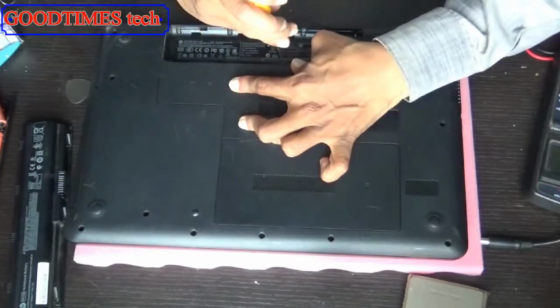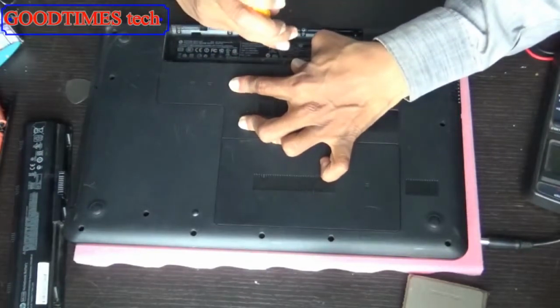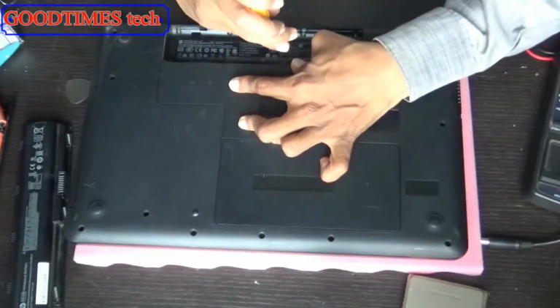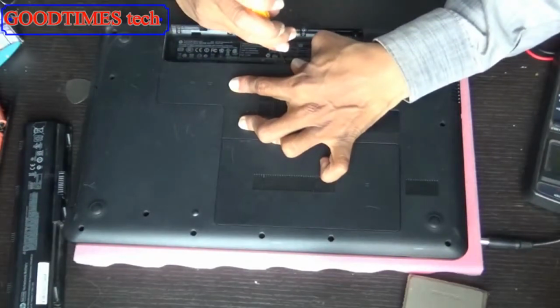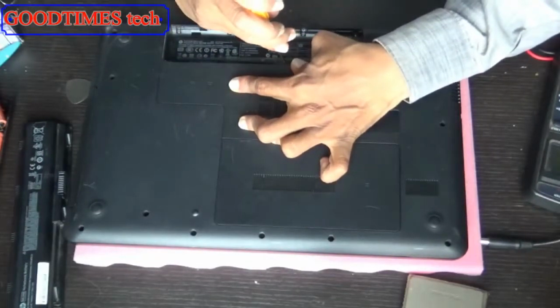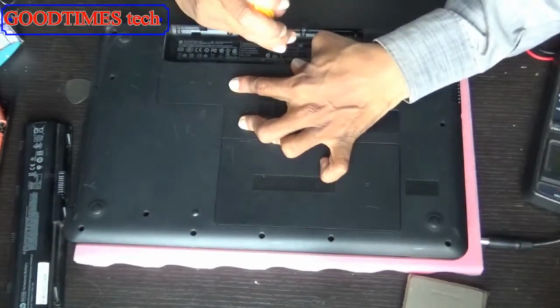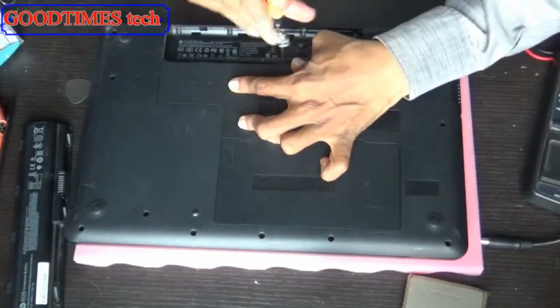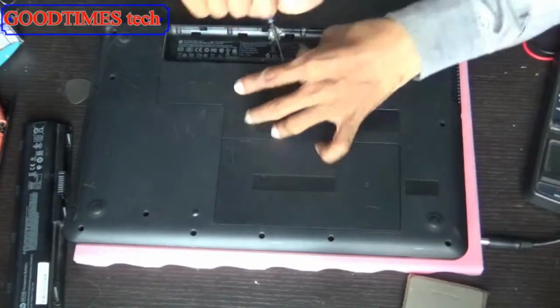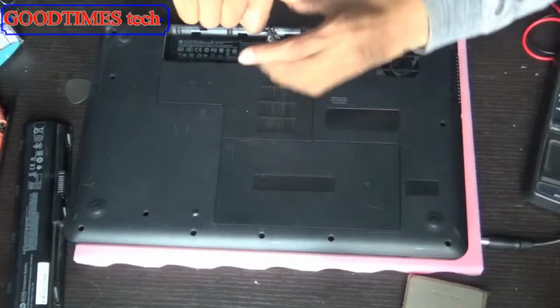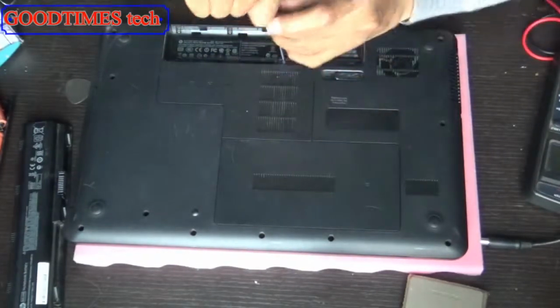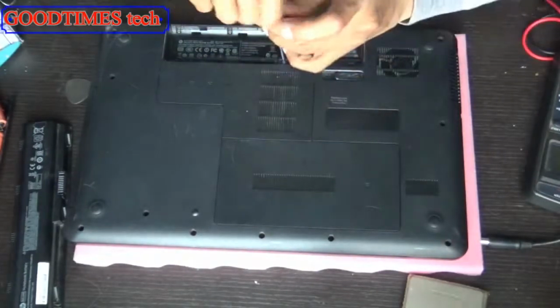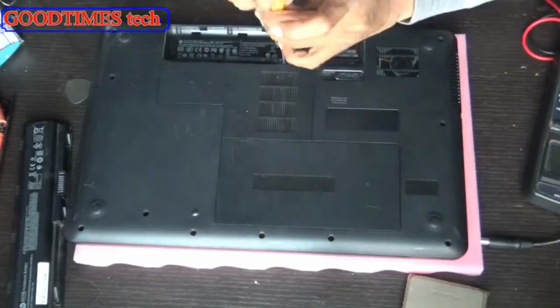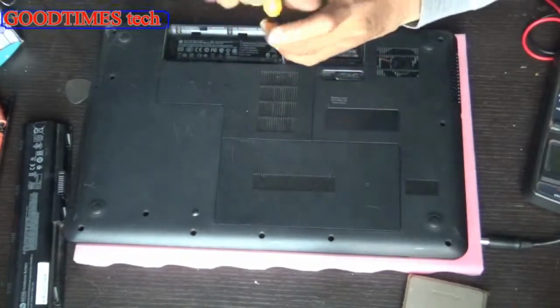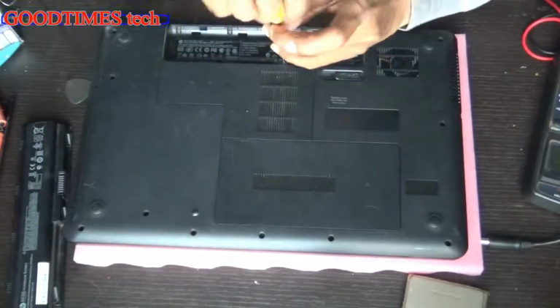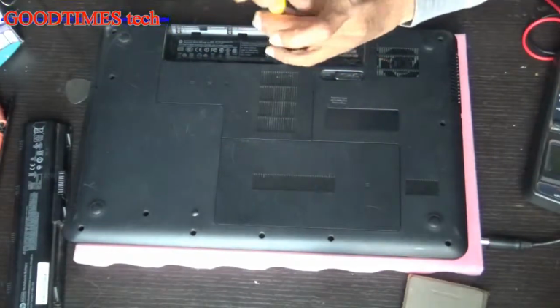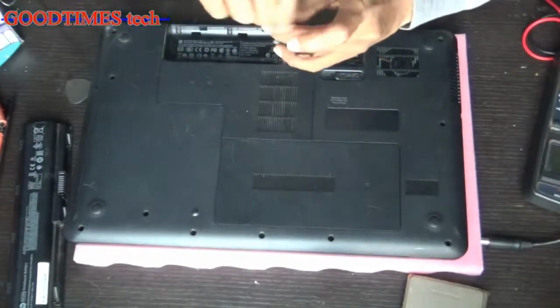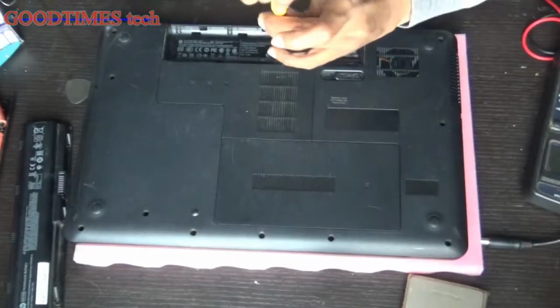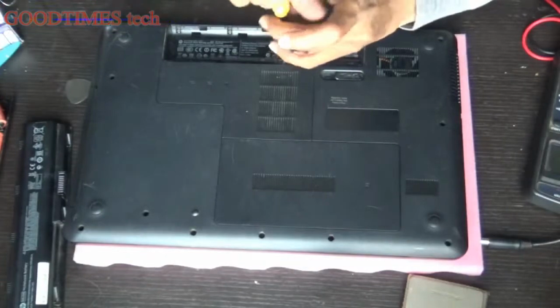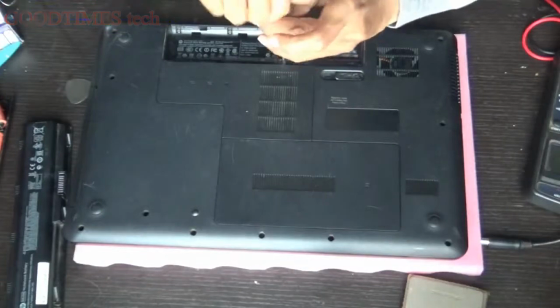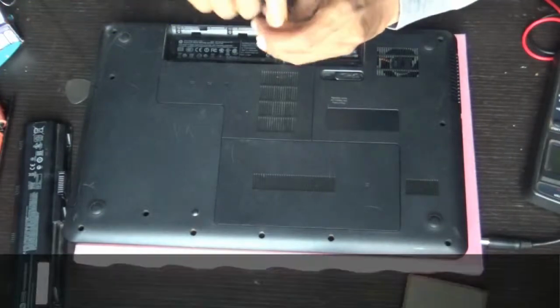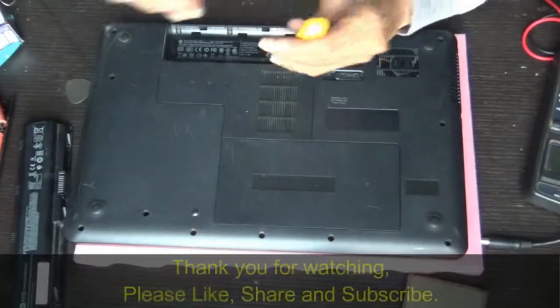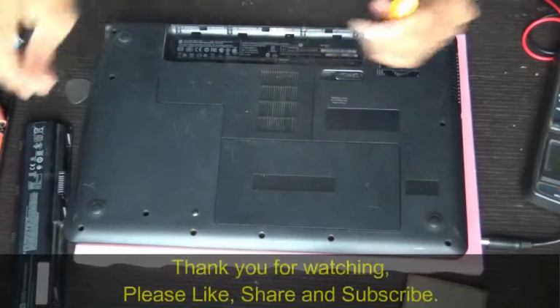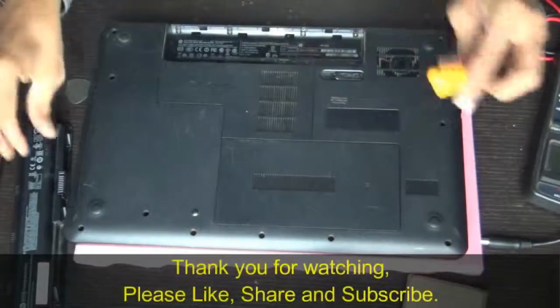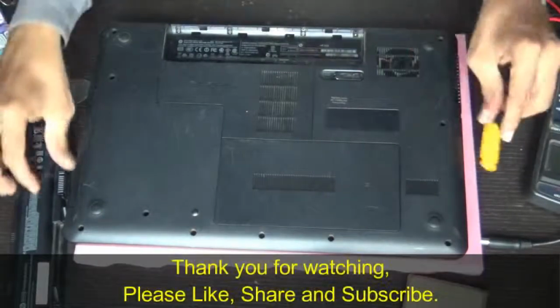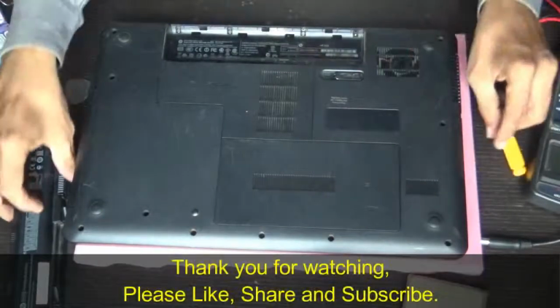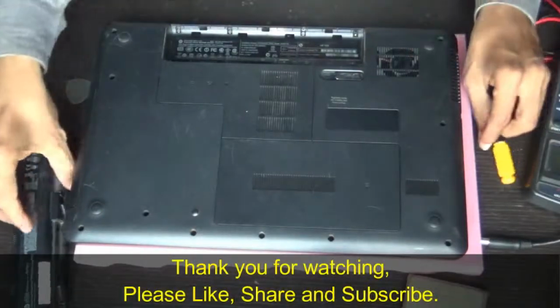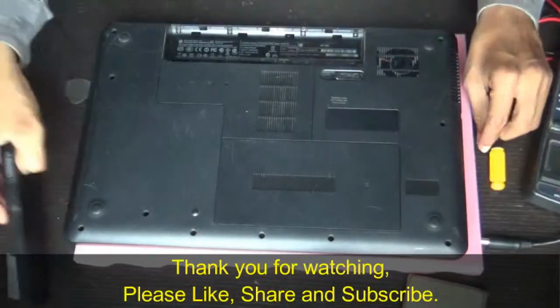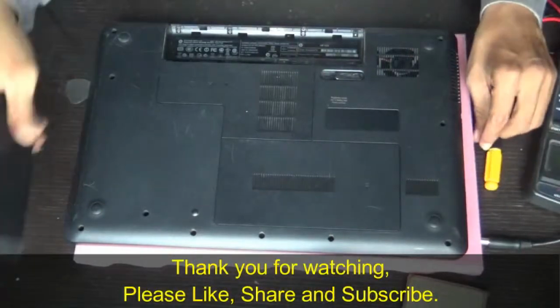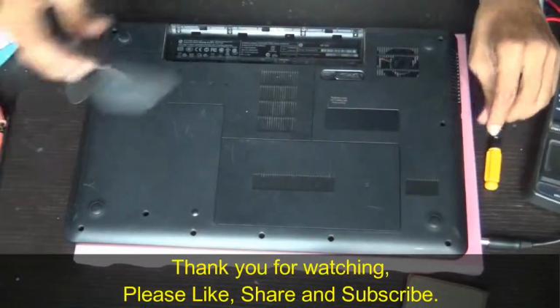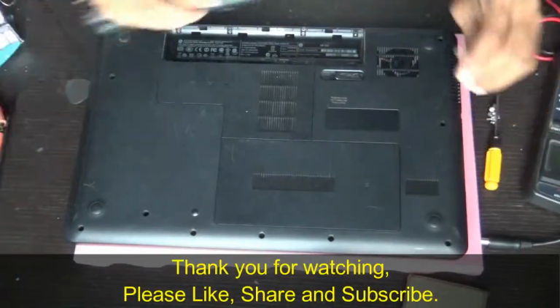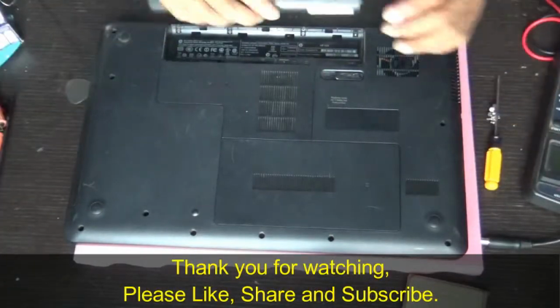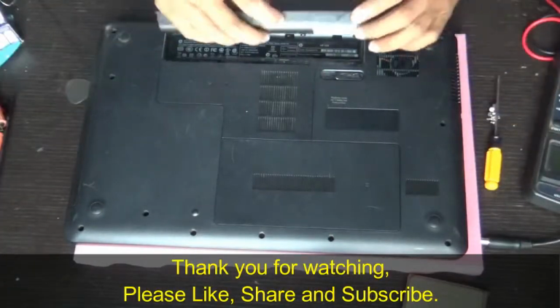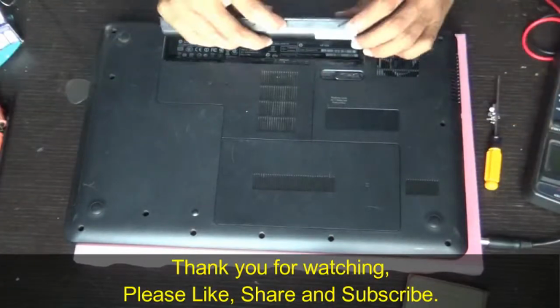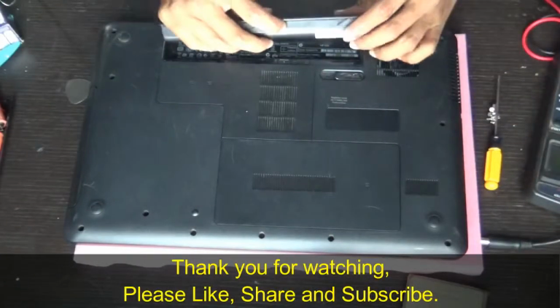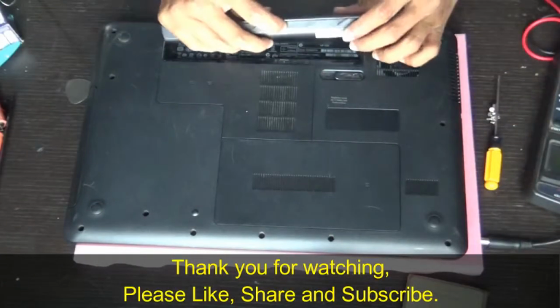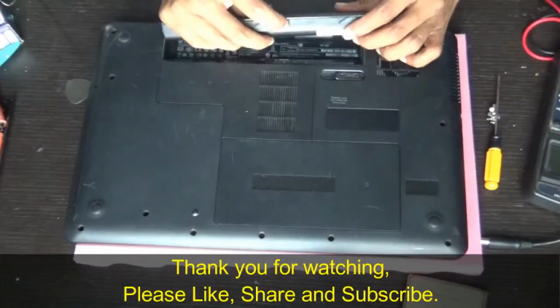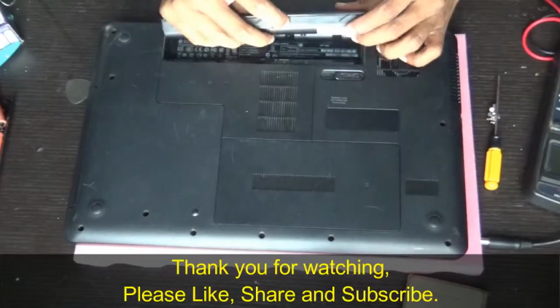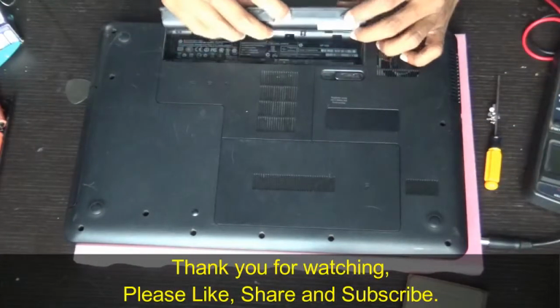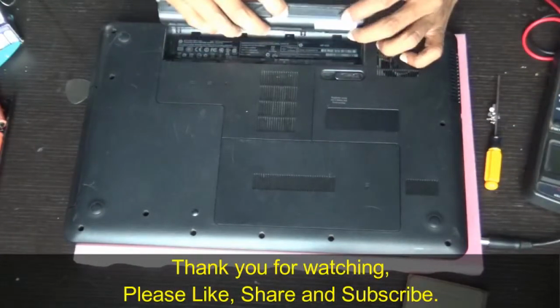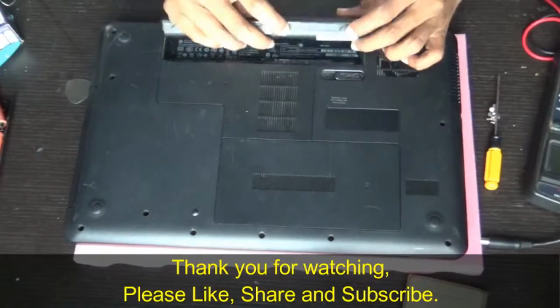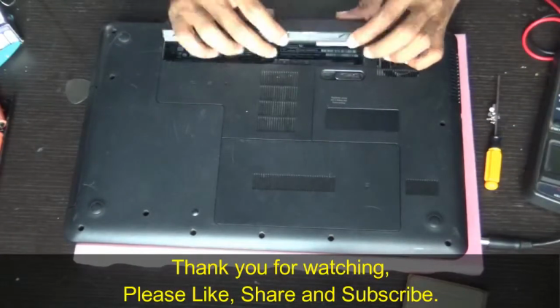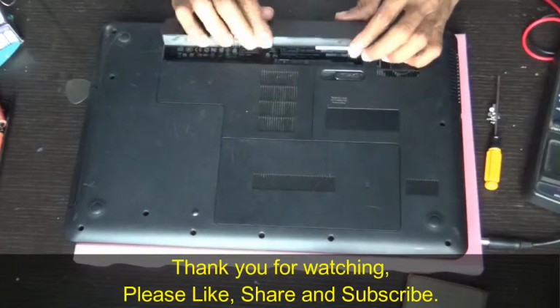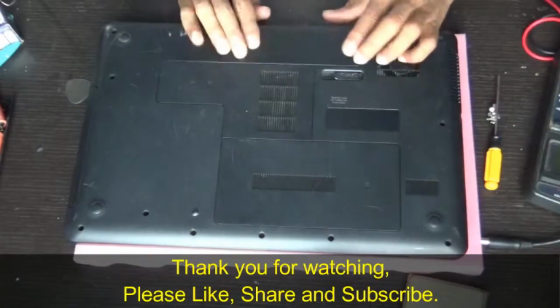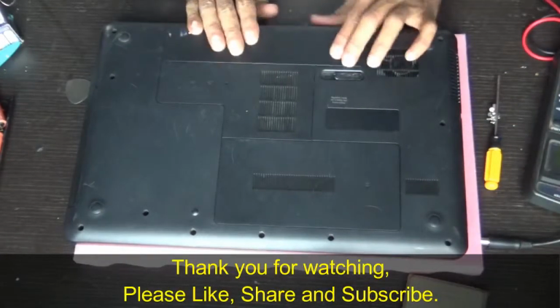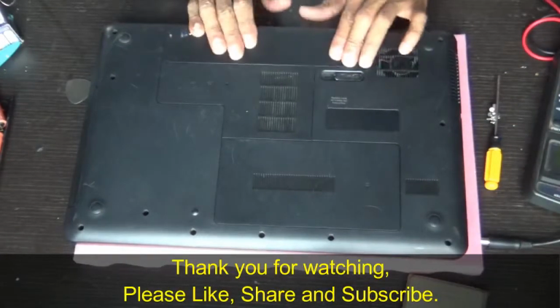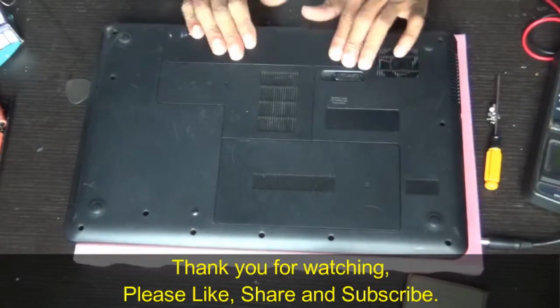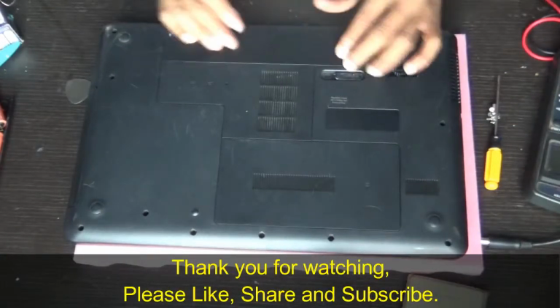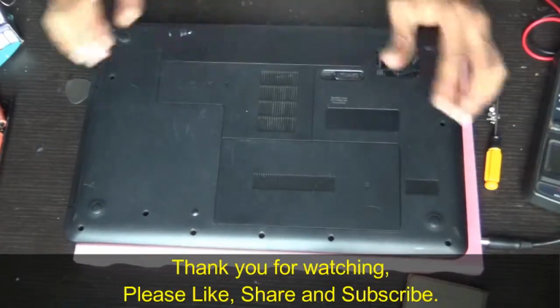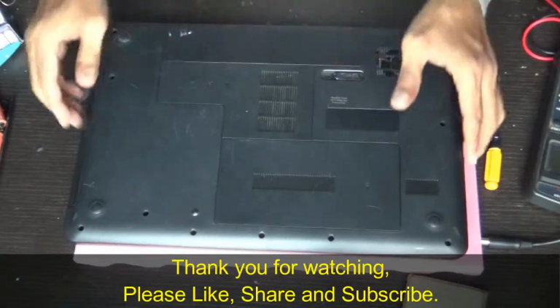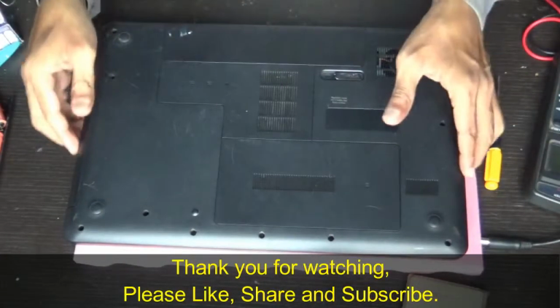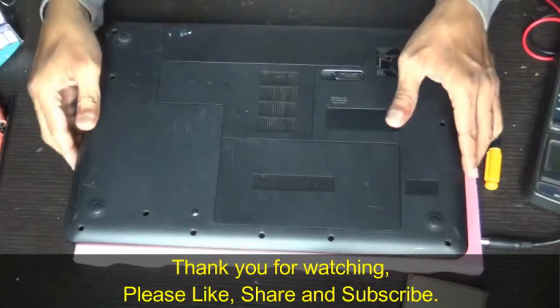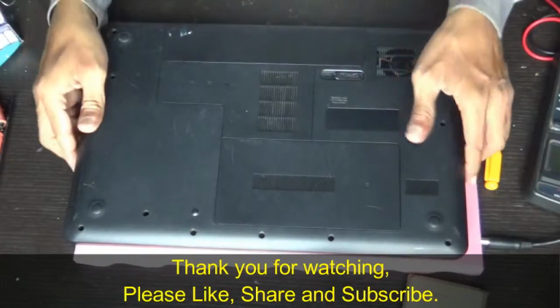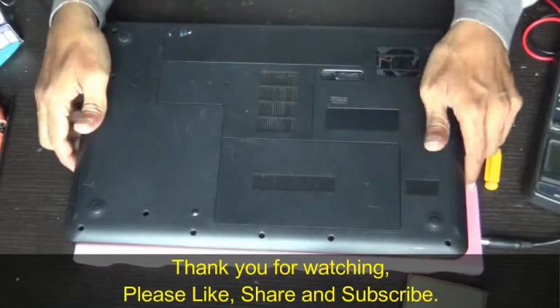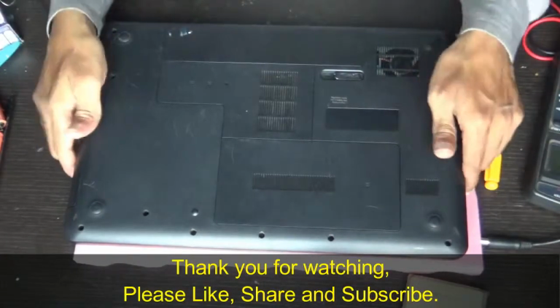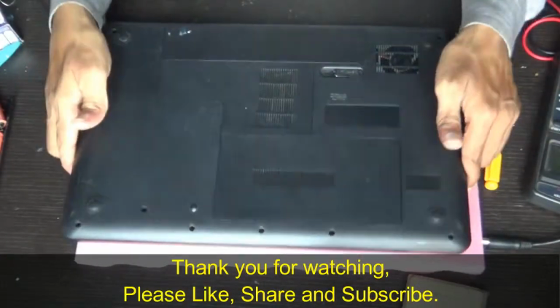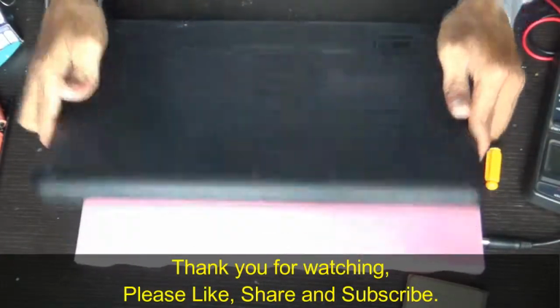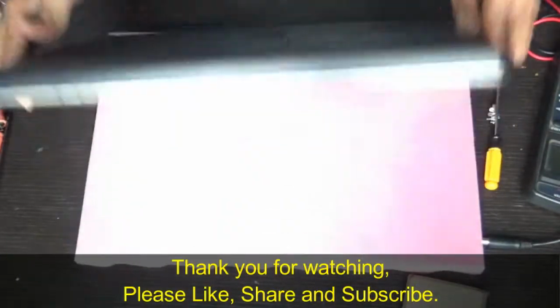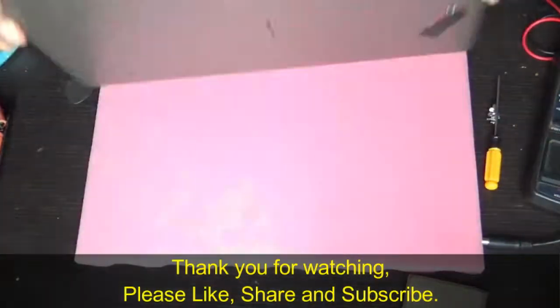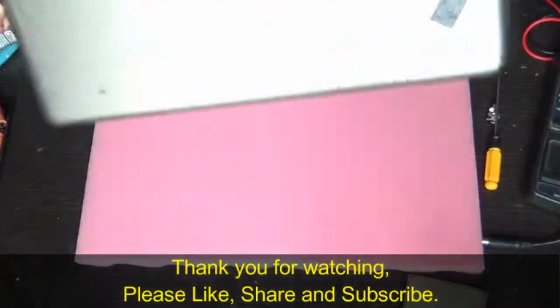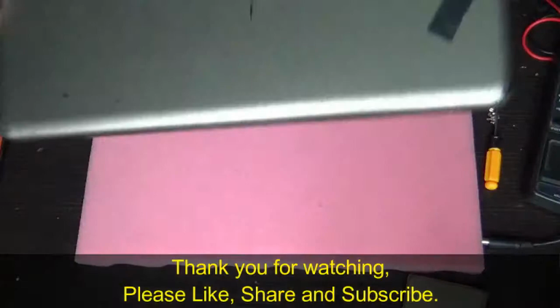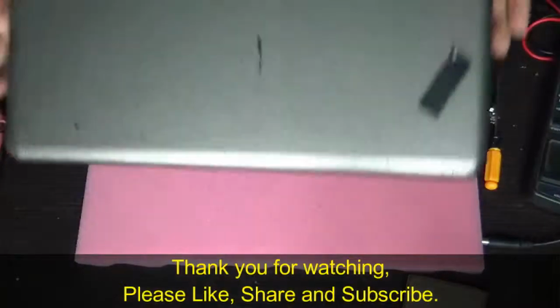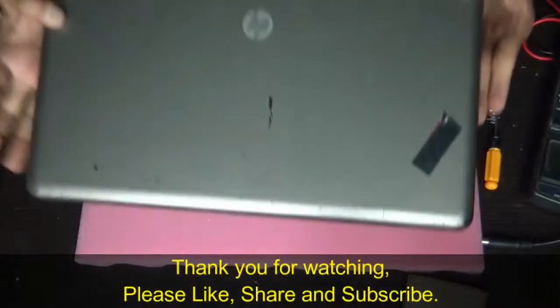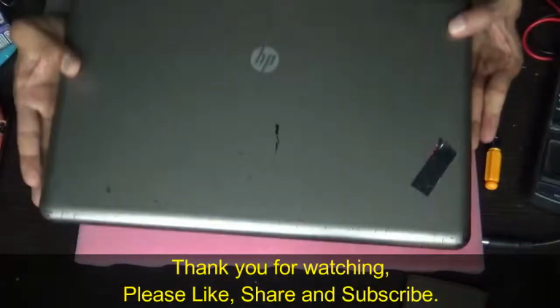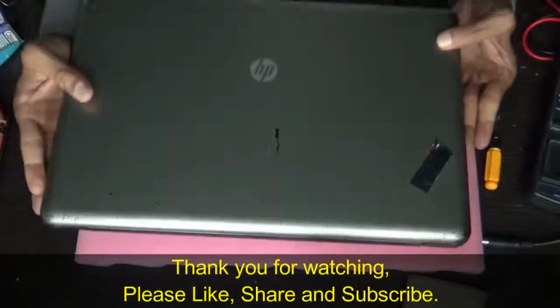Replace the screw, then press the battery back in. We are done — thank you for watching.